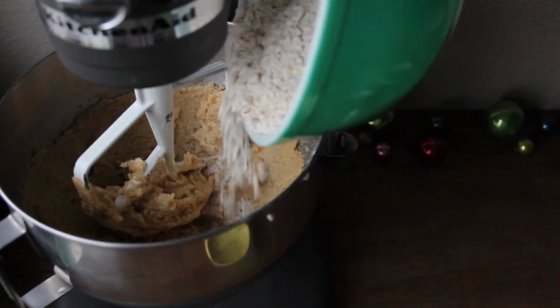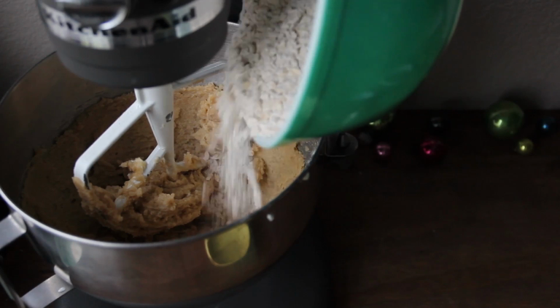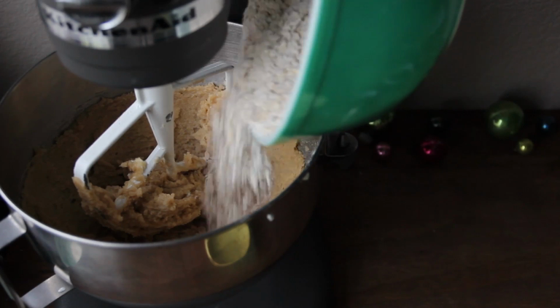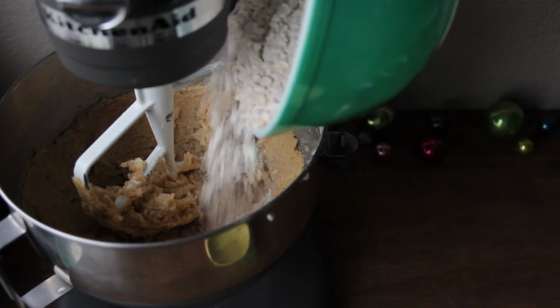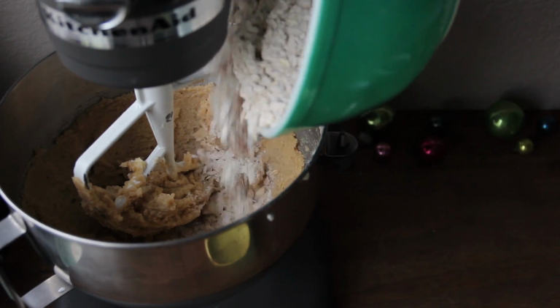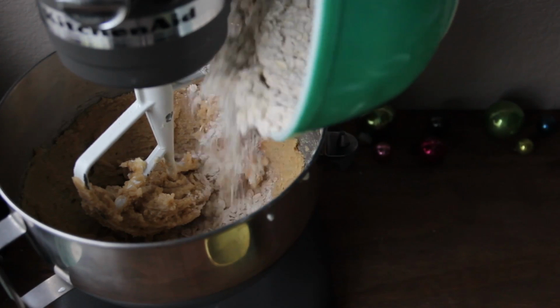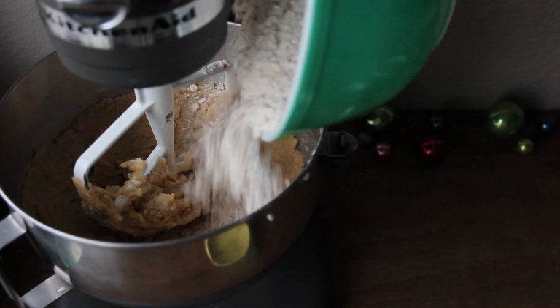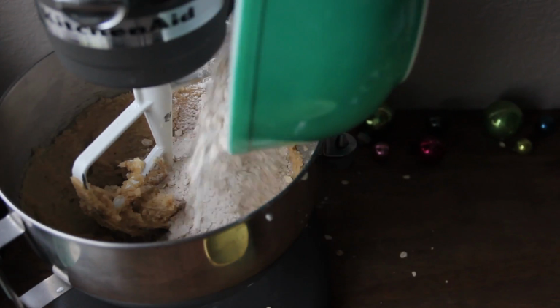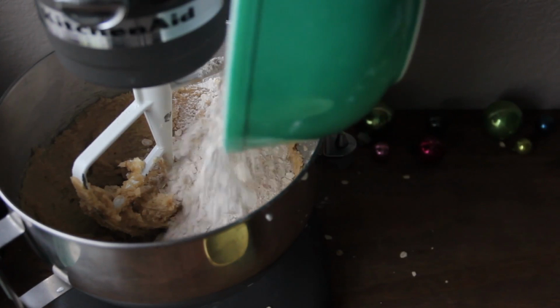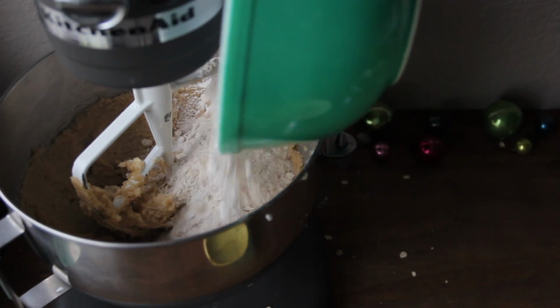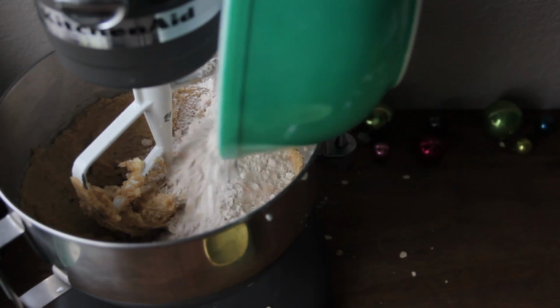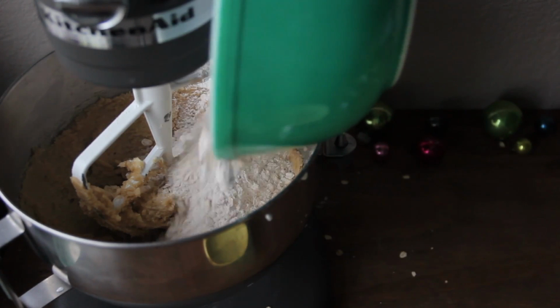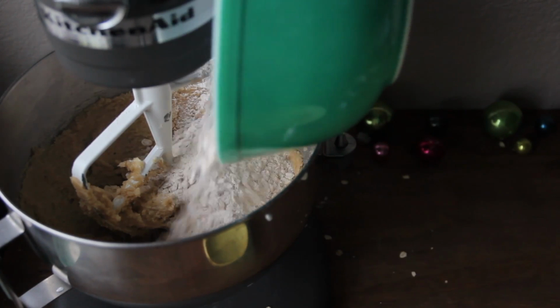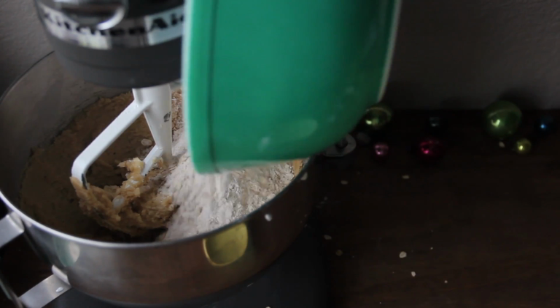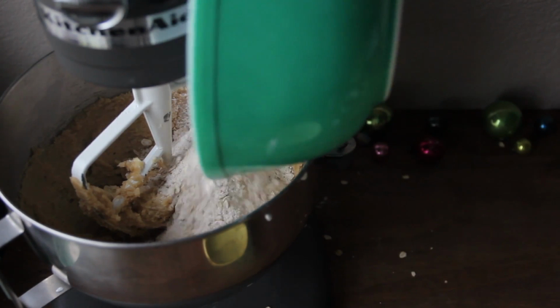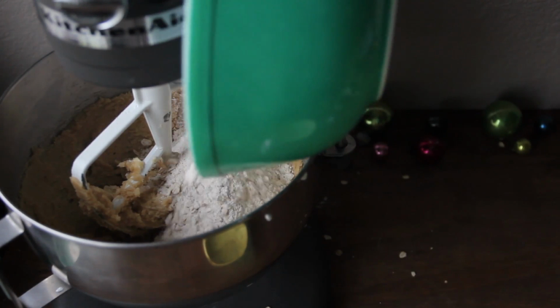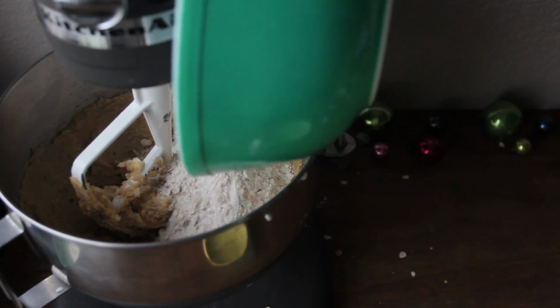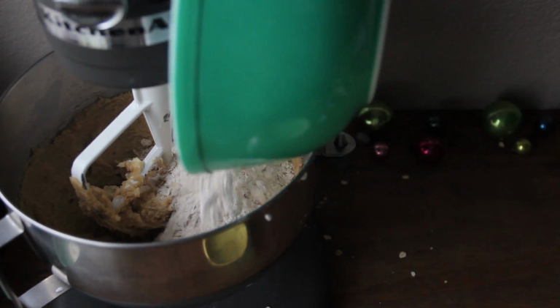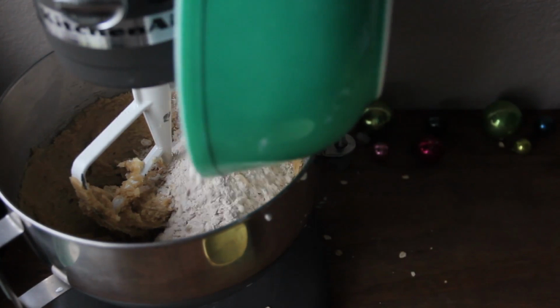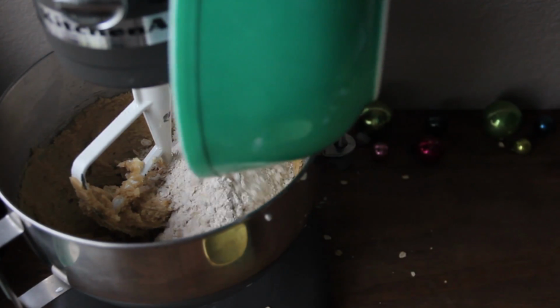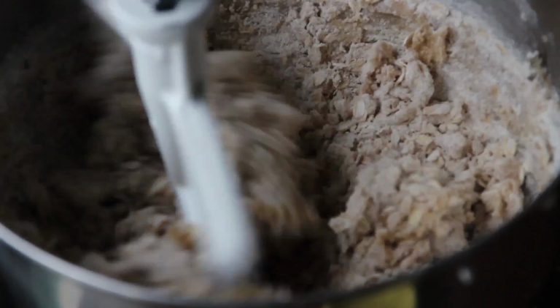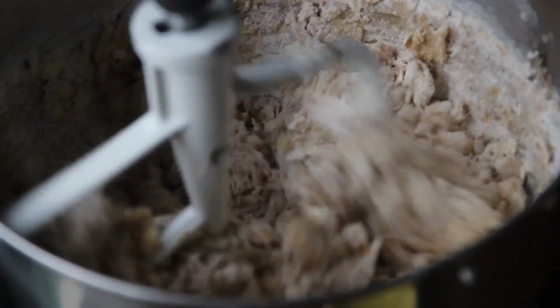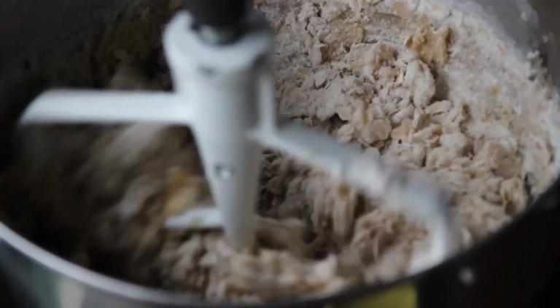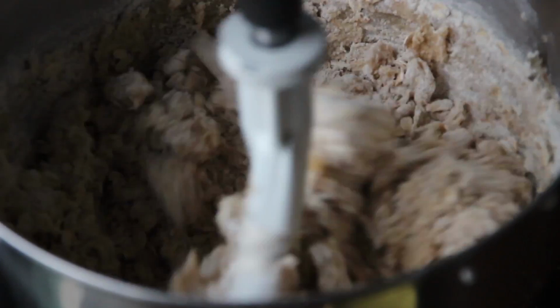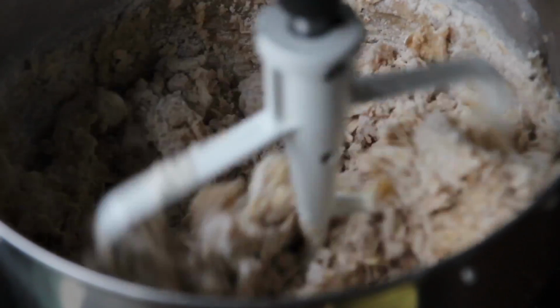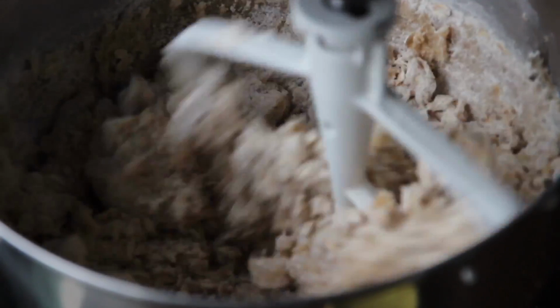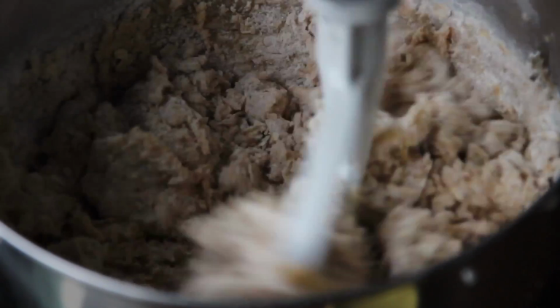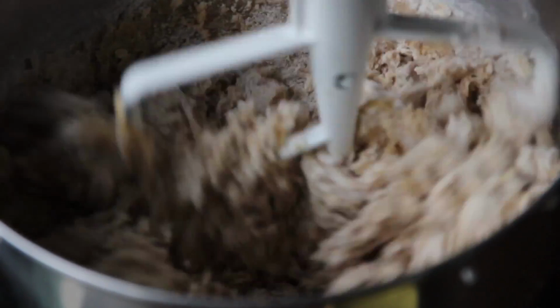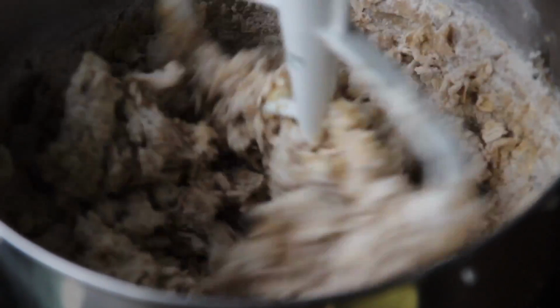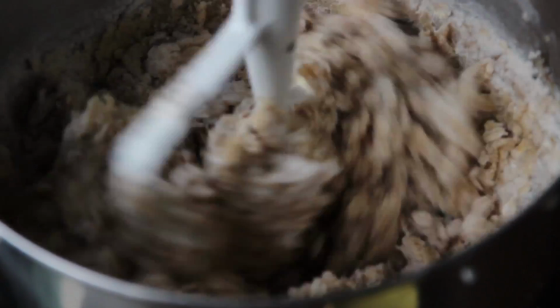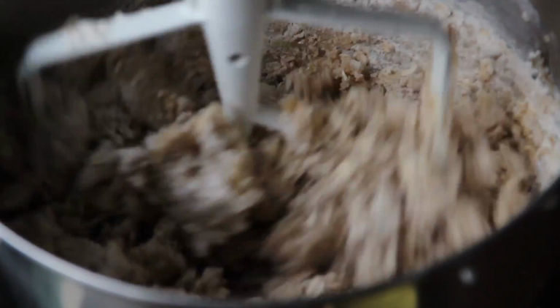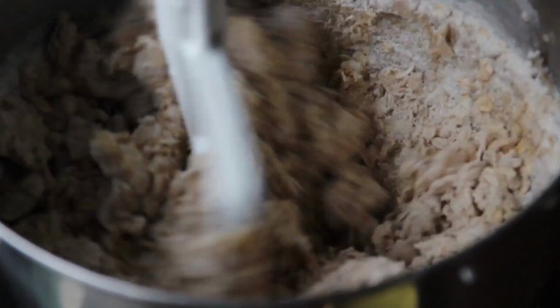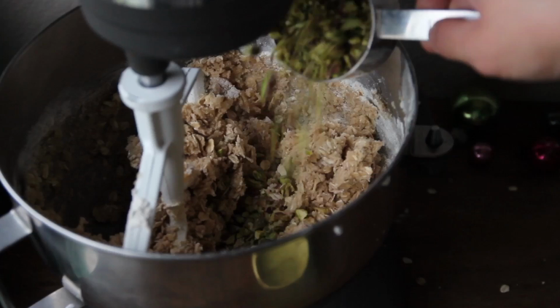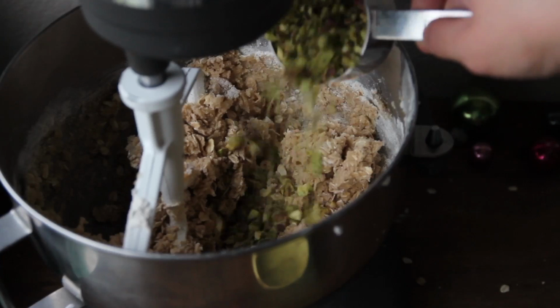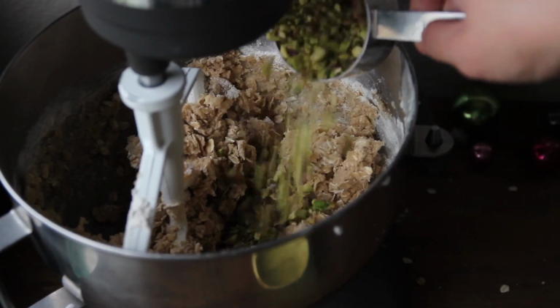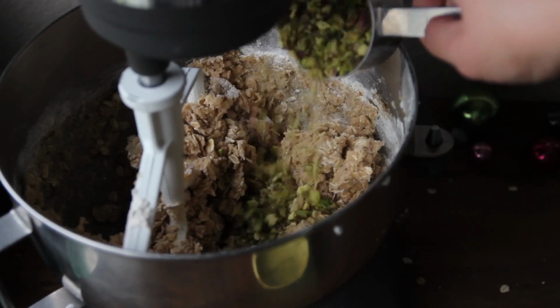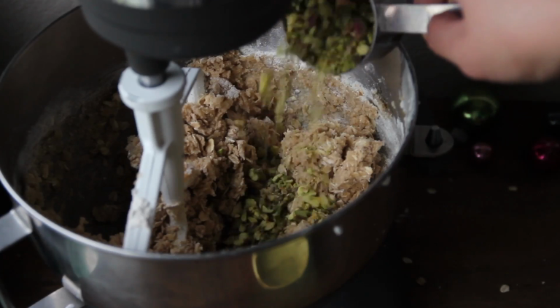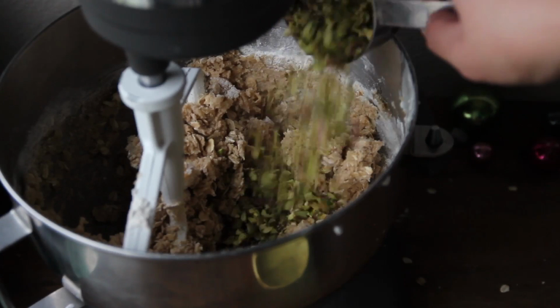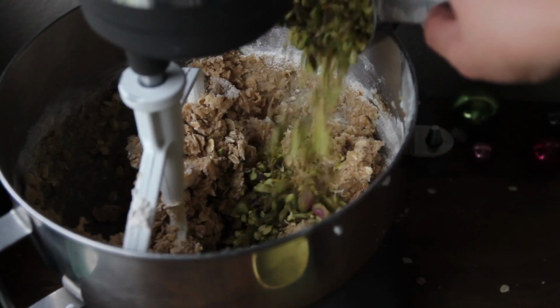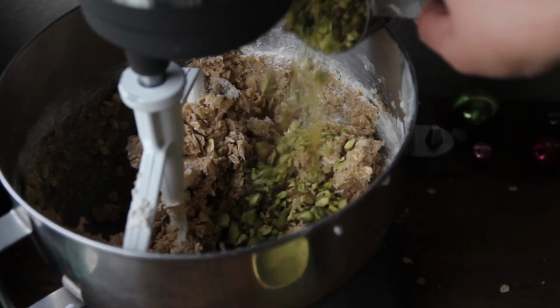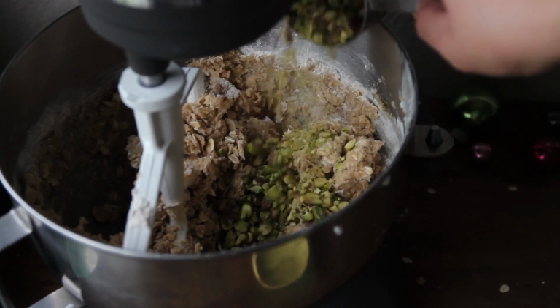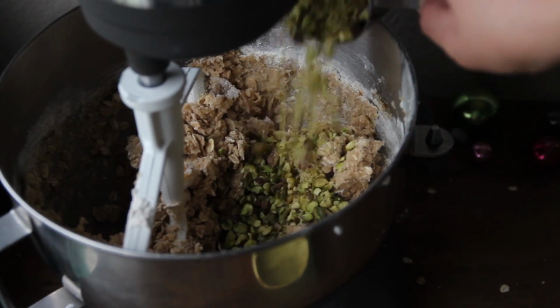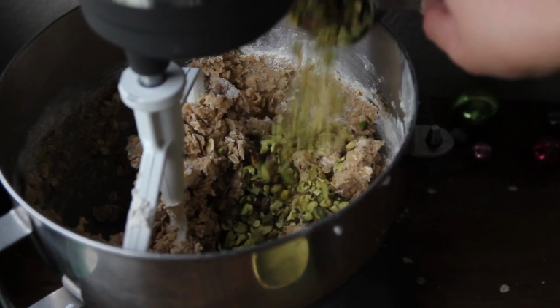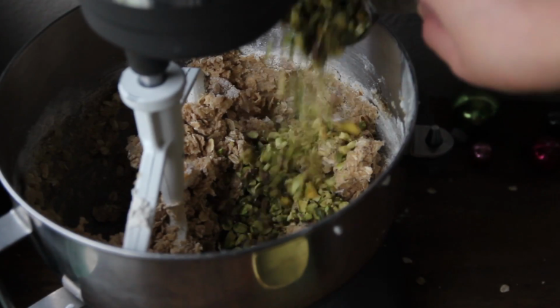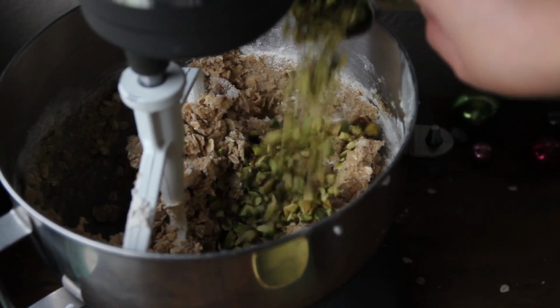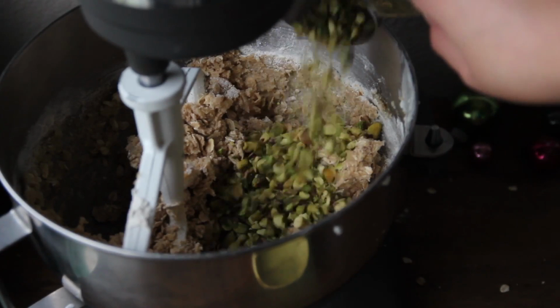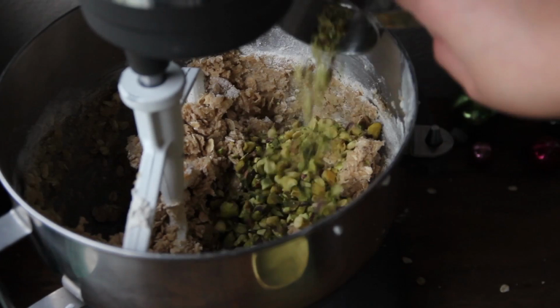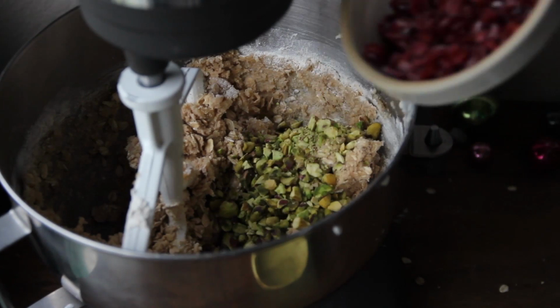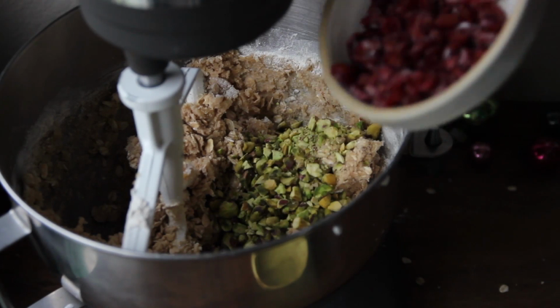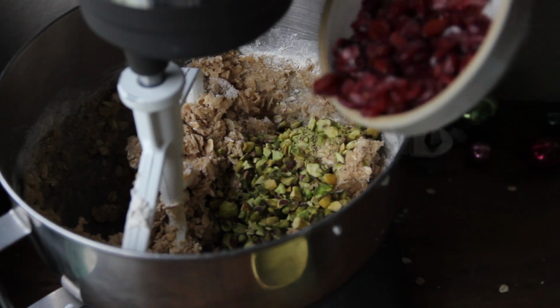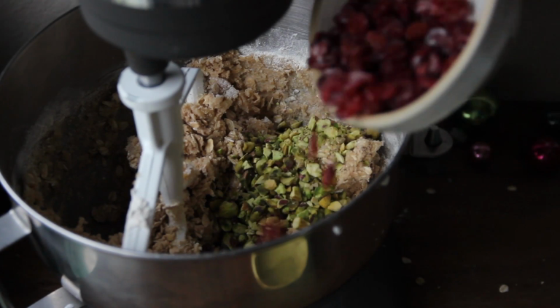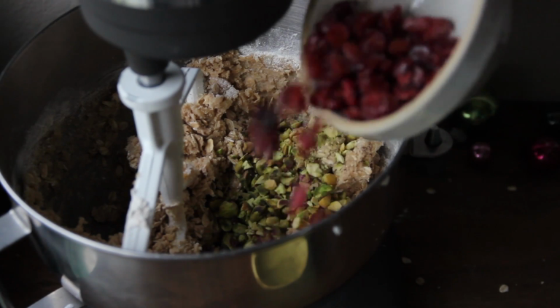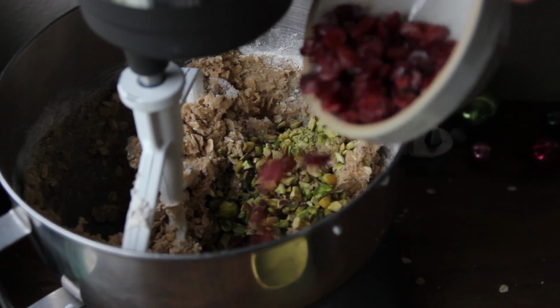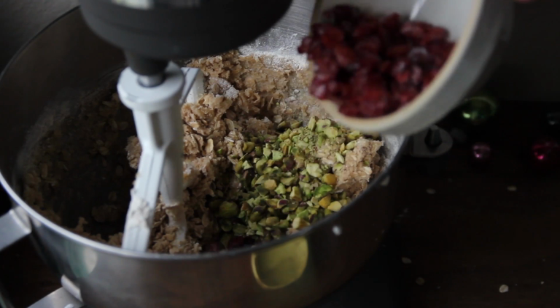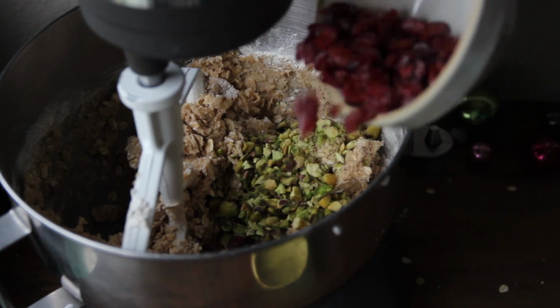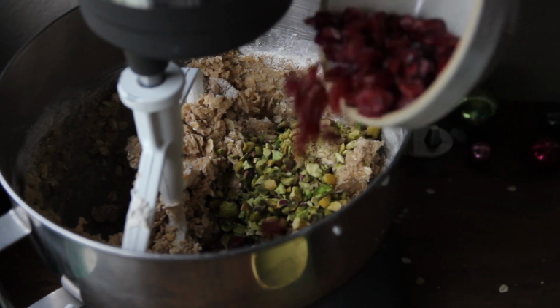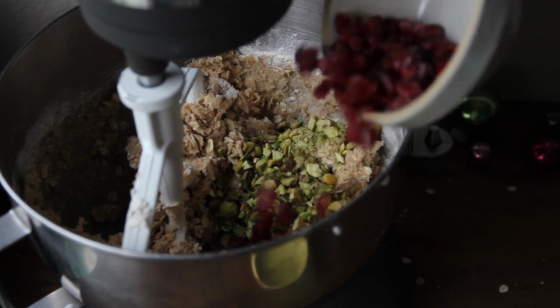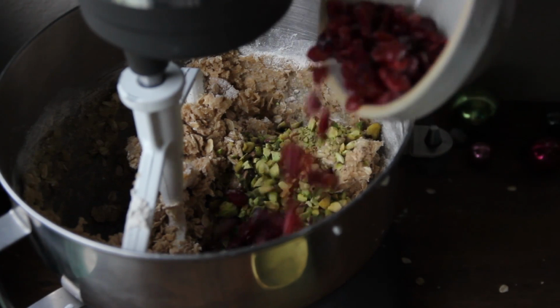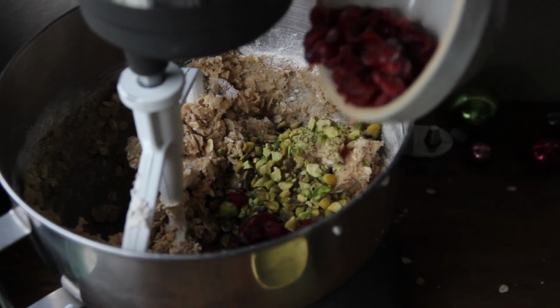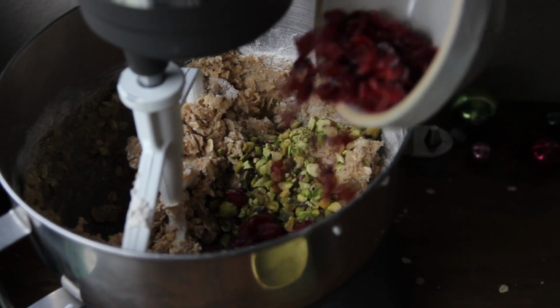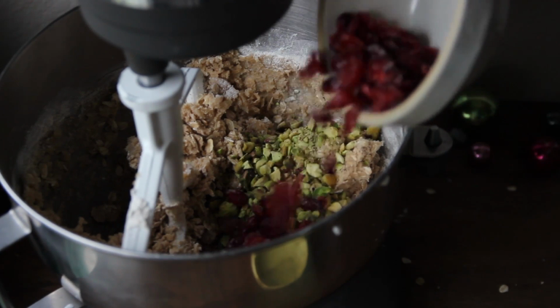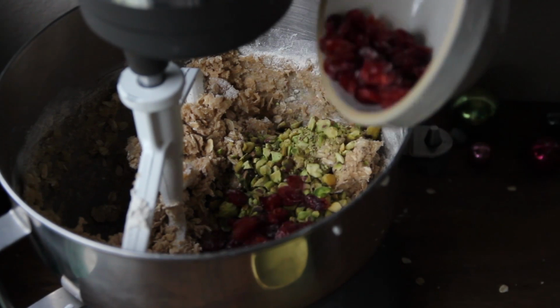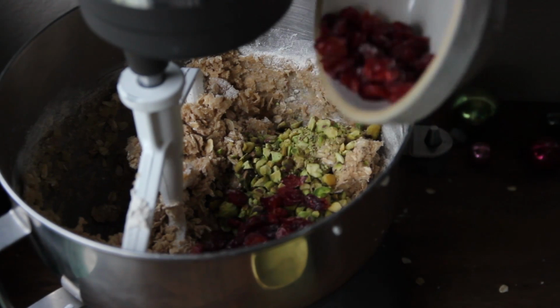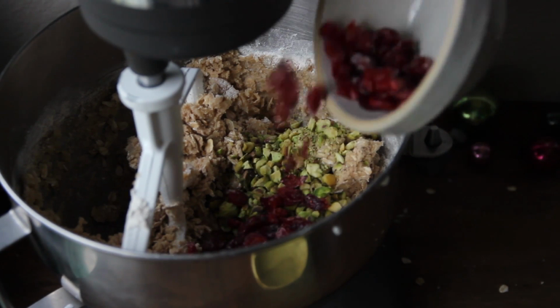Now add this to your creamed butter mixture and mix to combine. Then add in the pistachios and dried cranberries and give it one more mix.